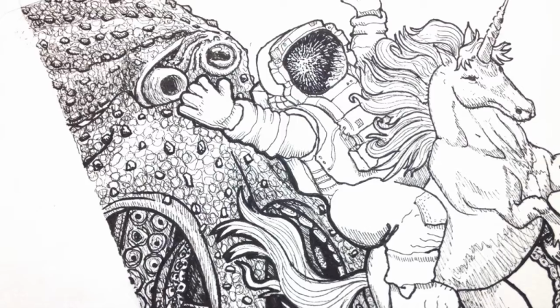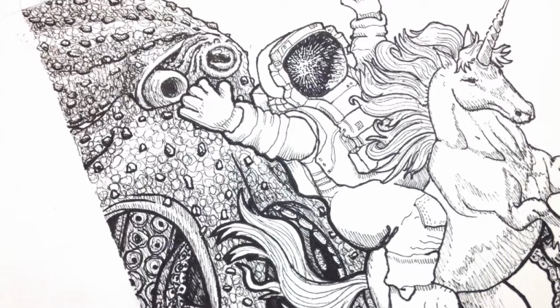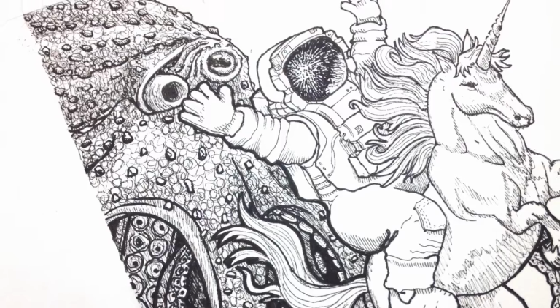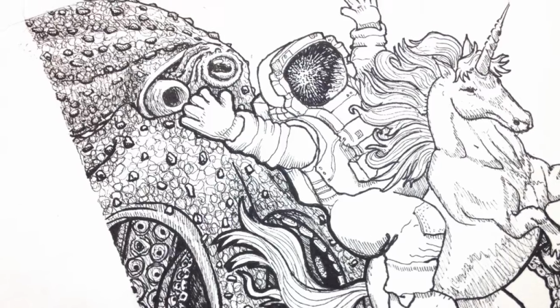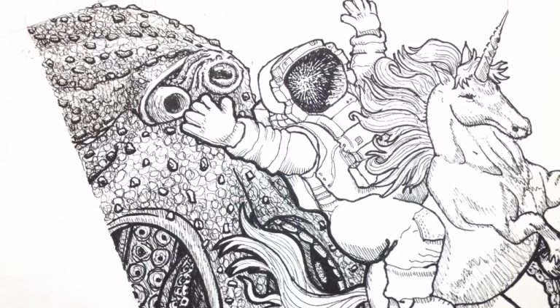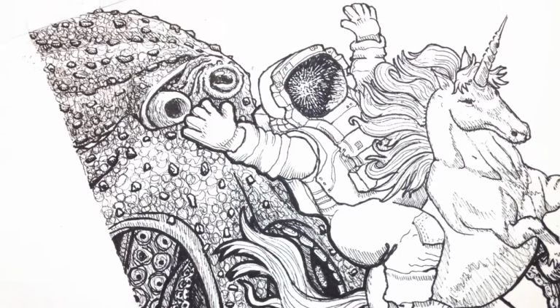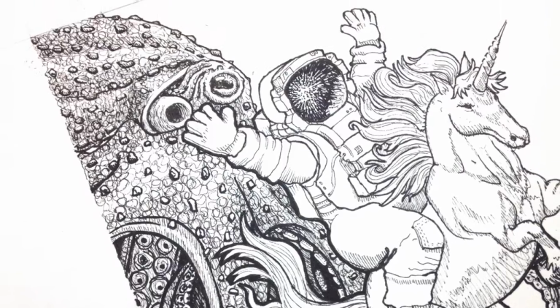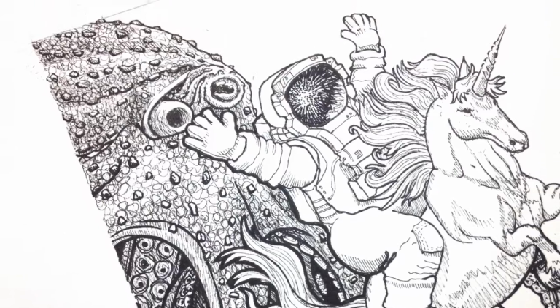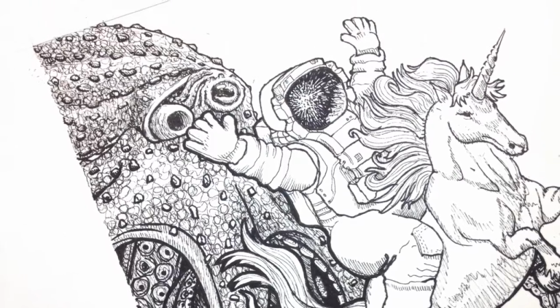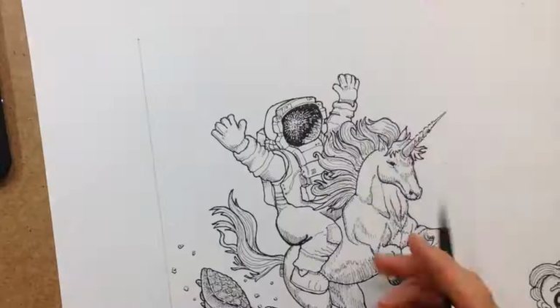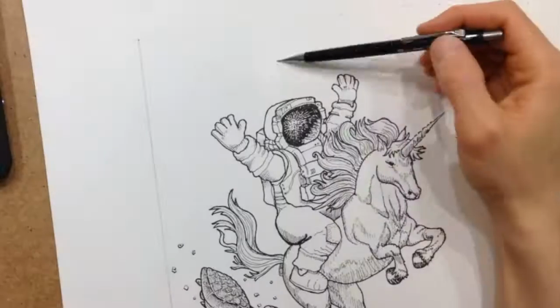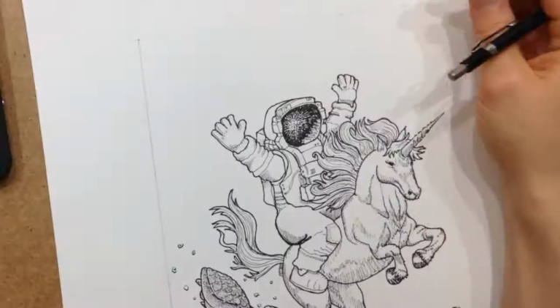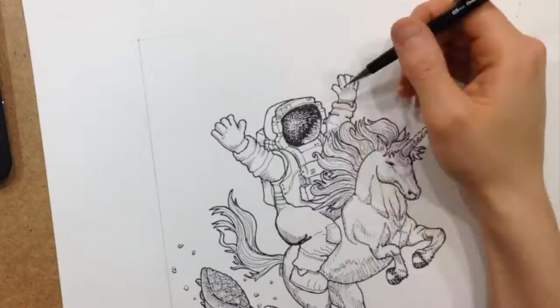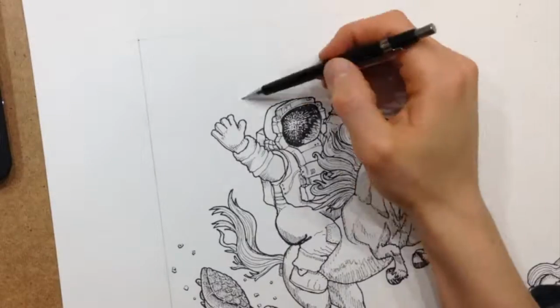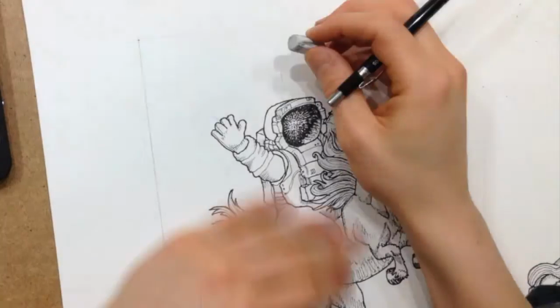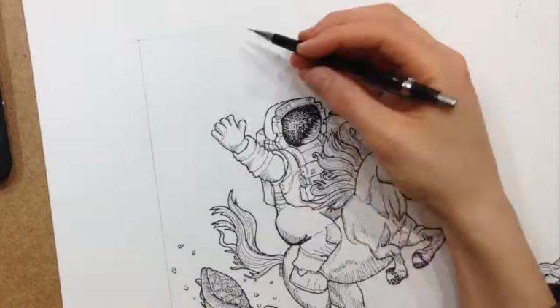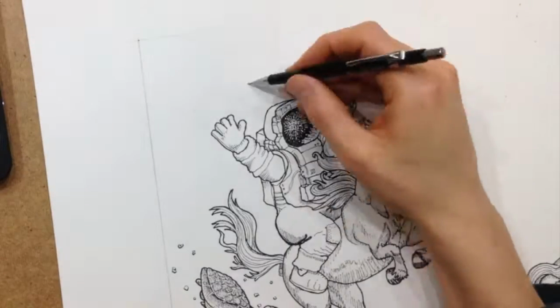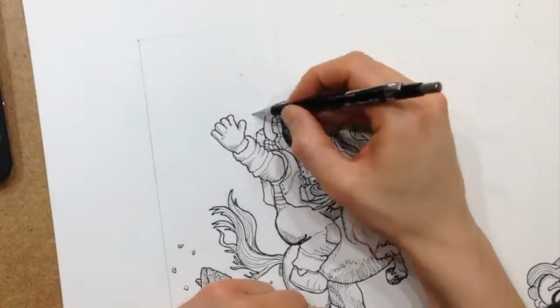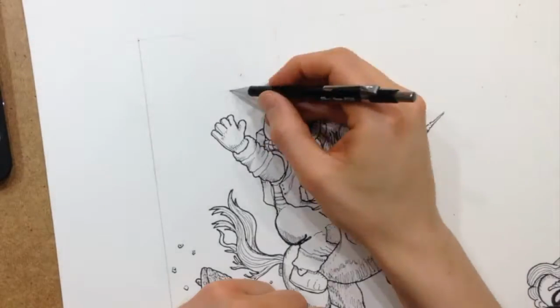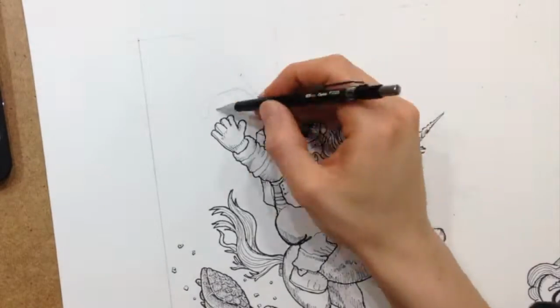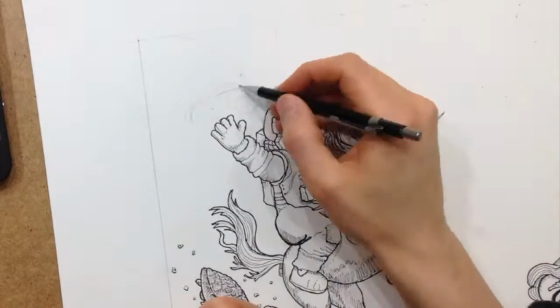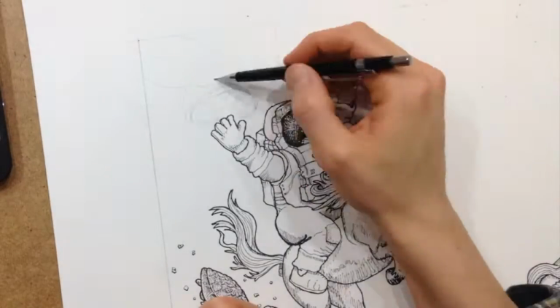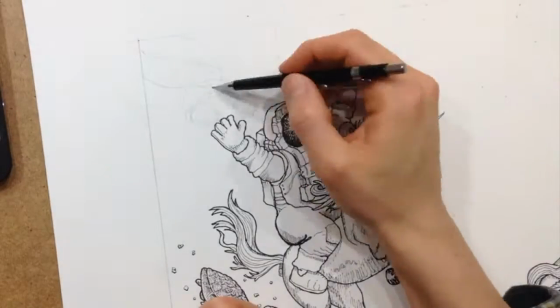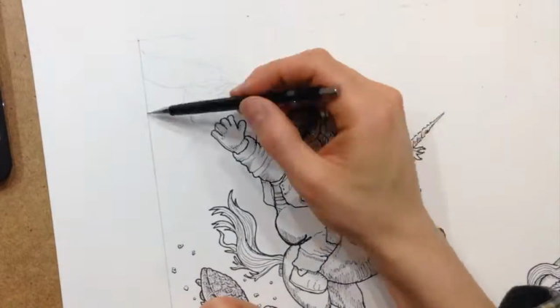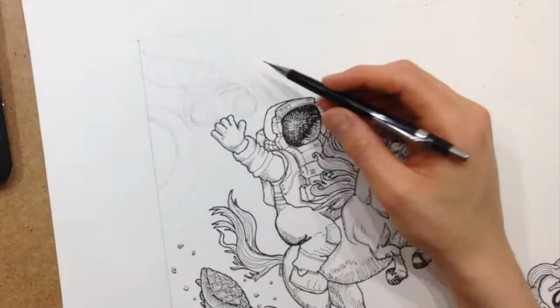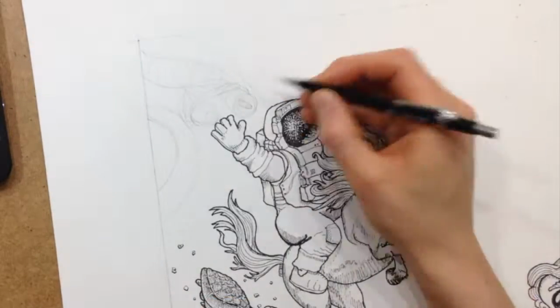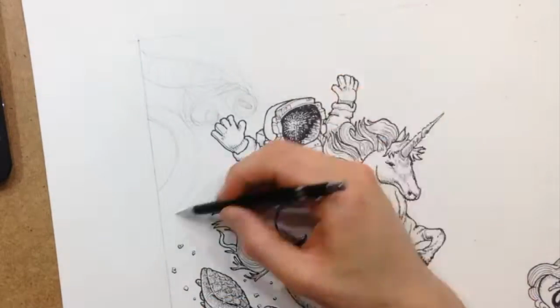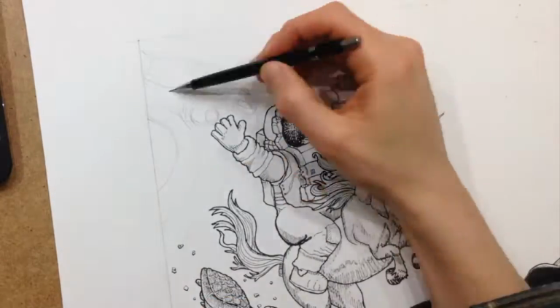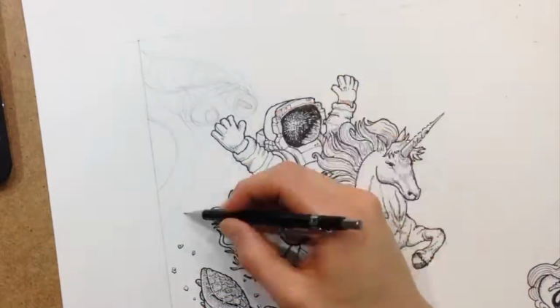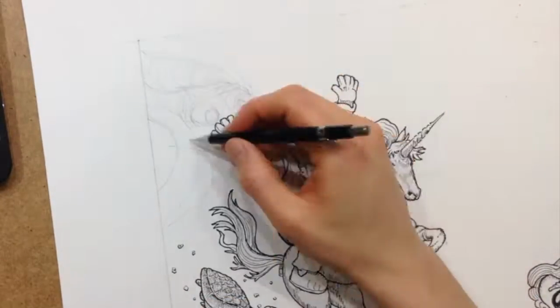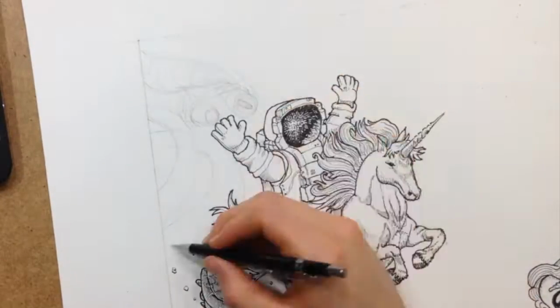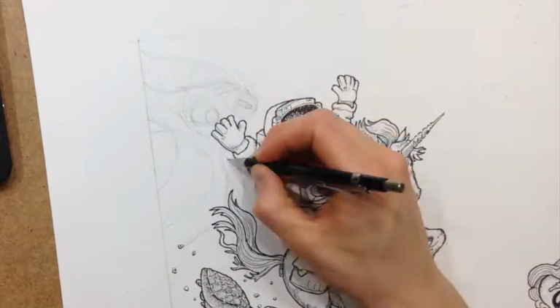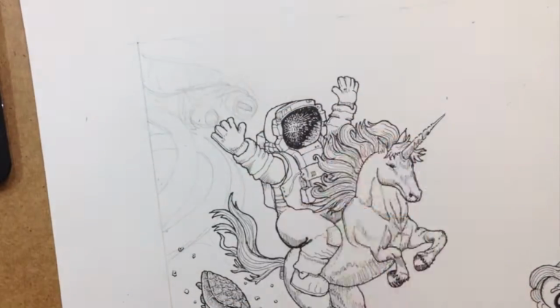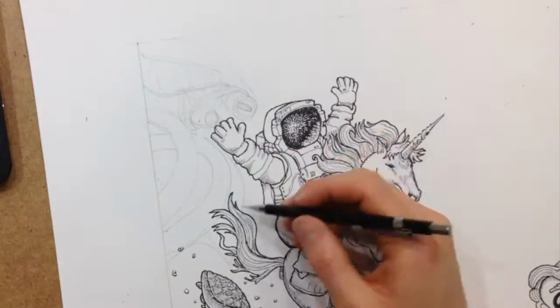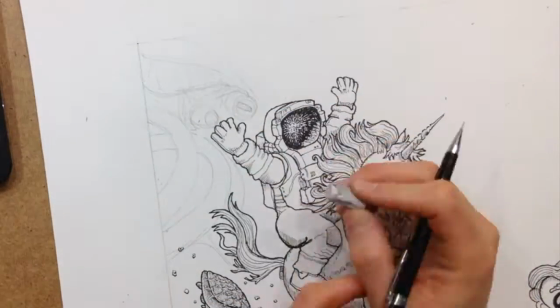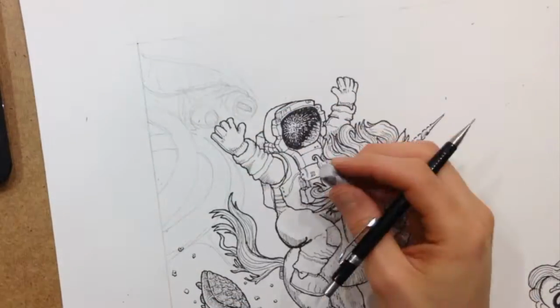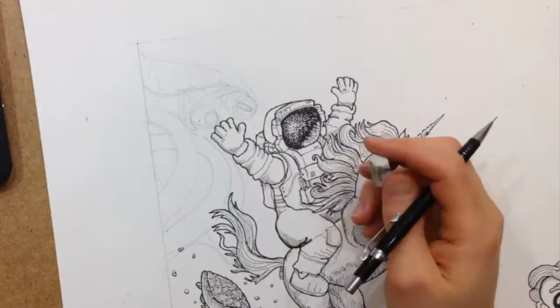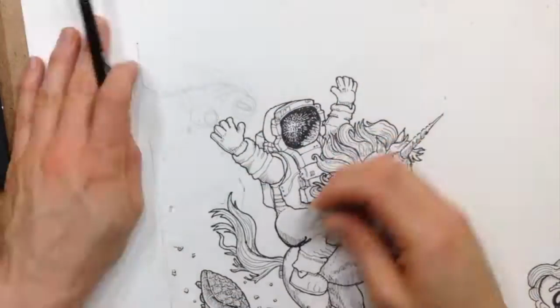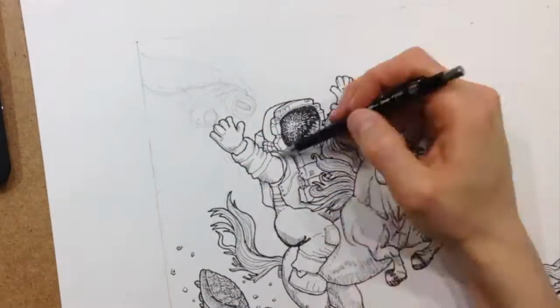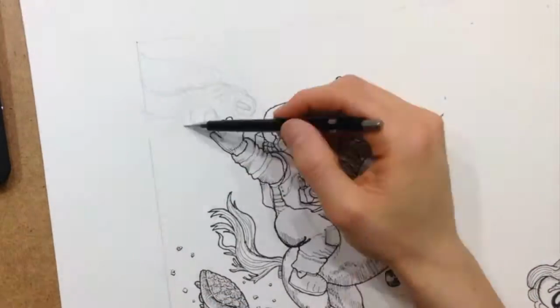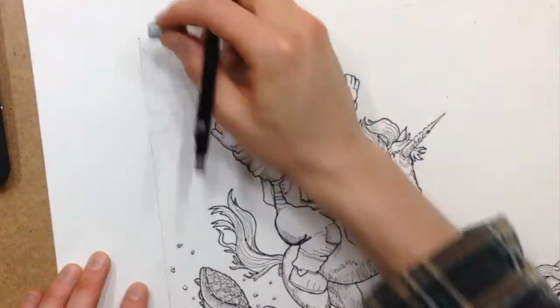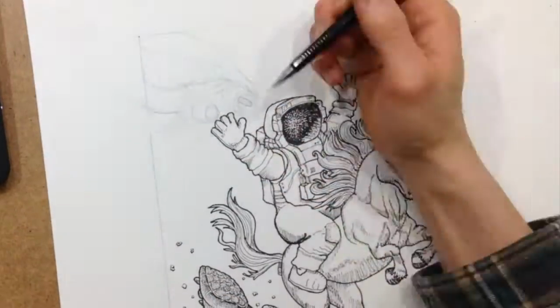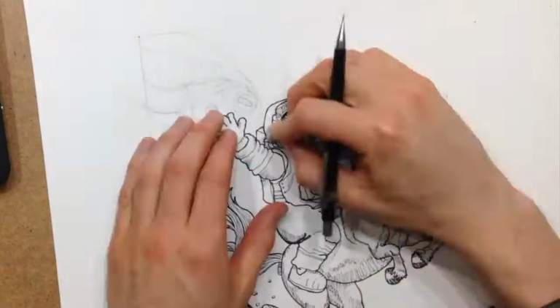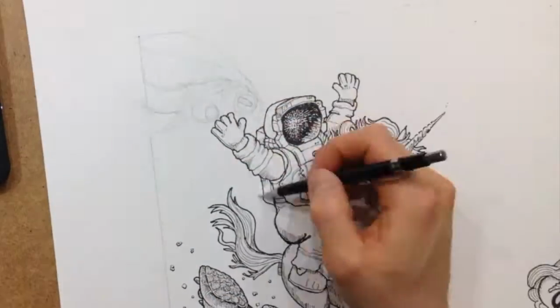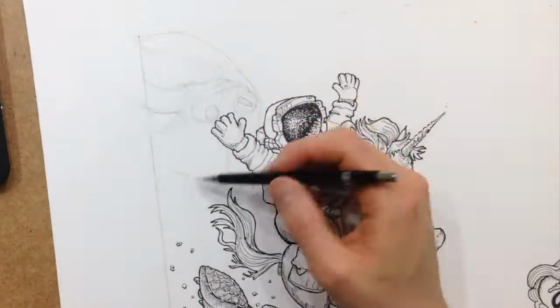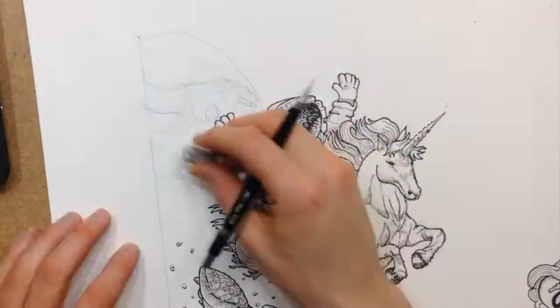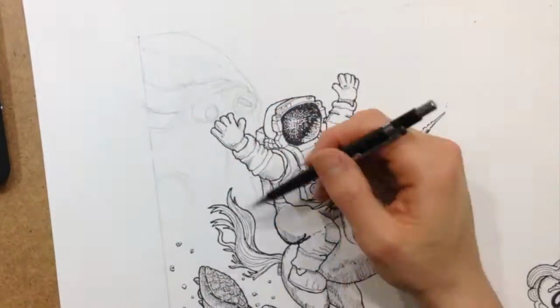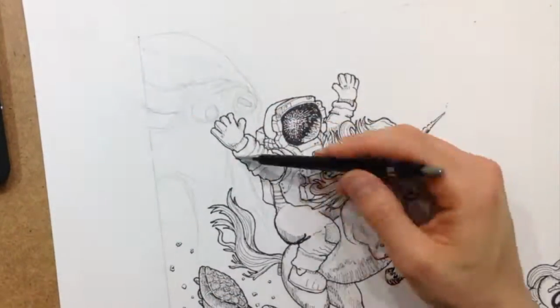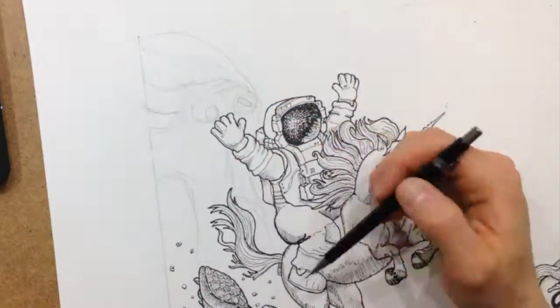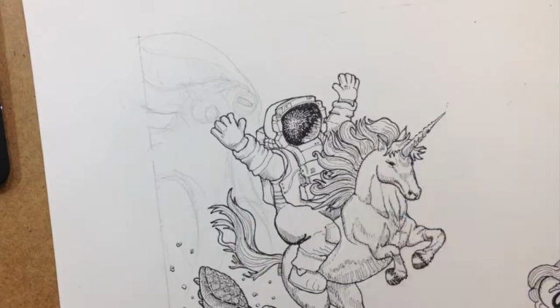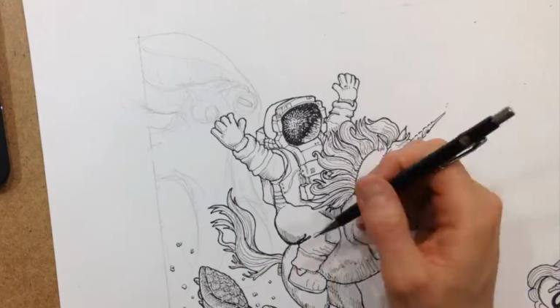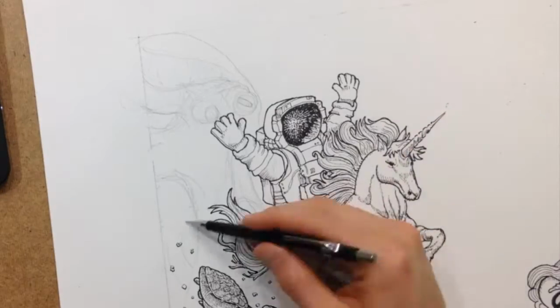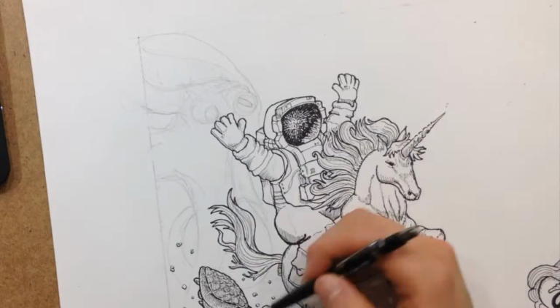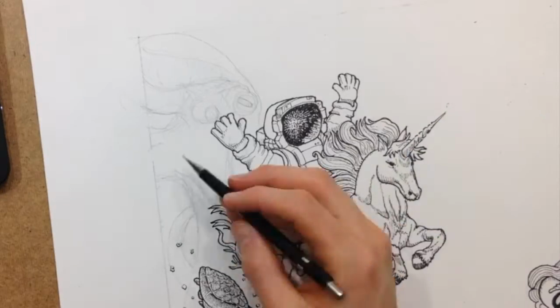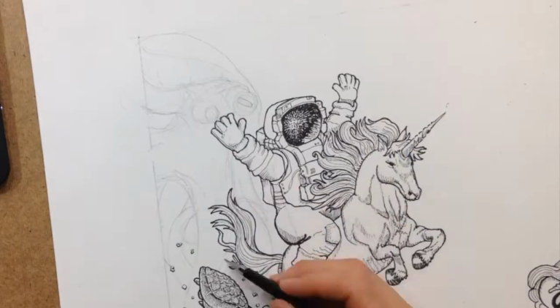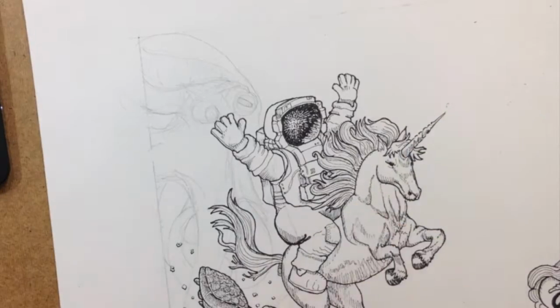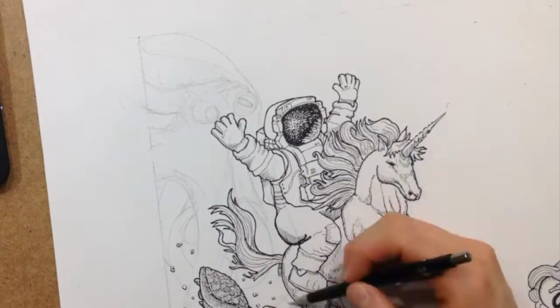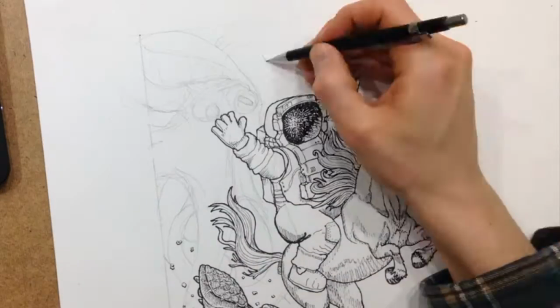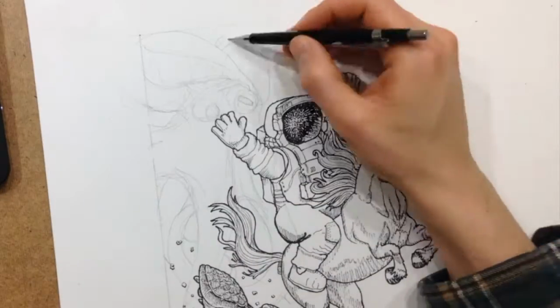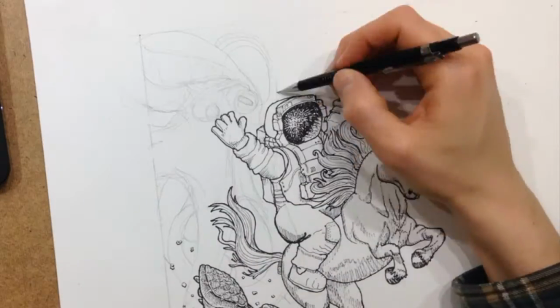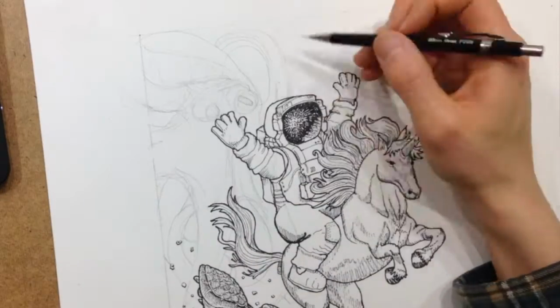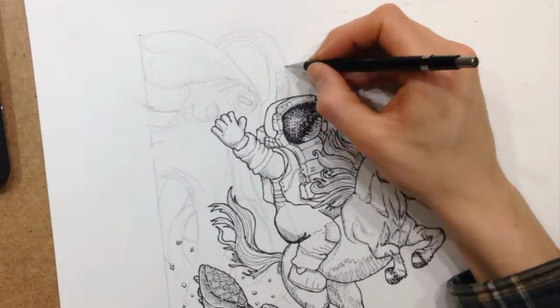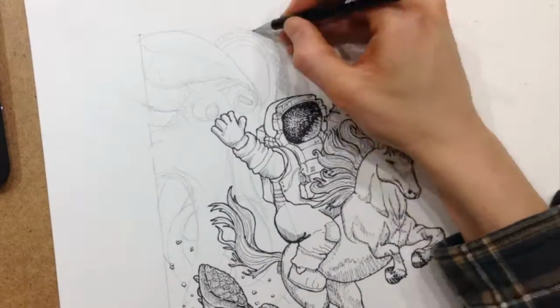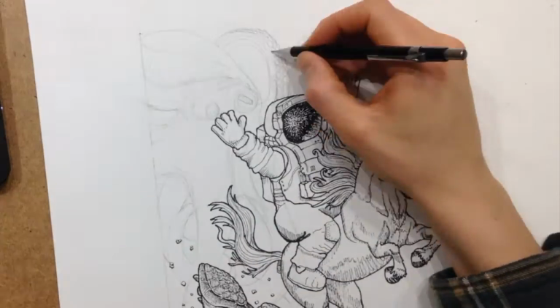Hi friends, welcome to Request a Drawing, my daily video blog where you can submit an idea to be the subject of tomorrow's drawing video.